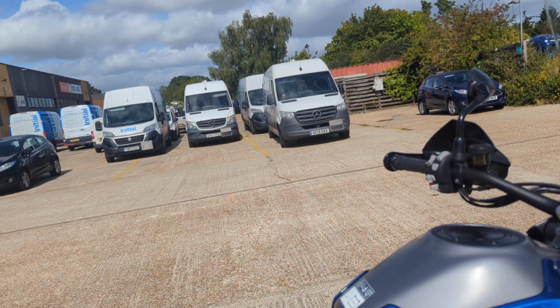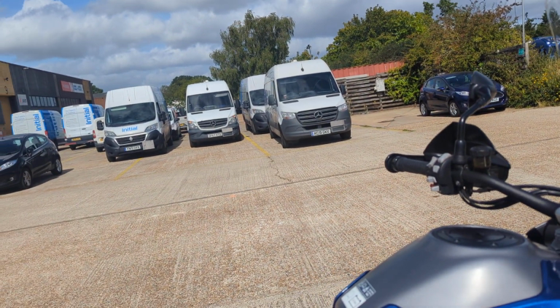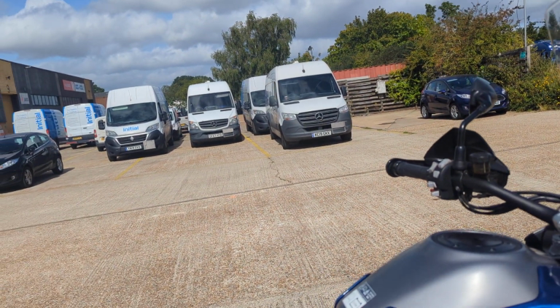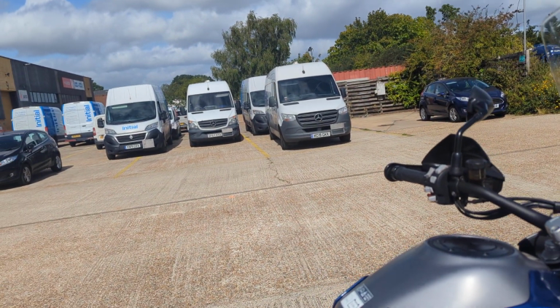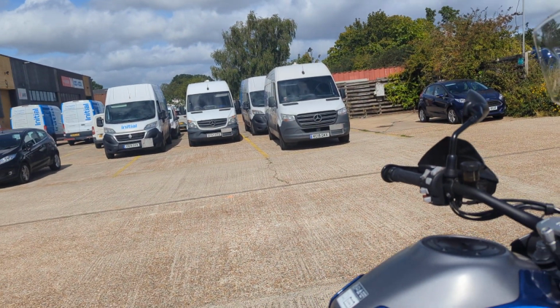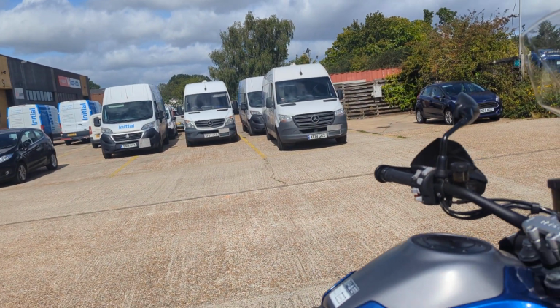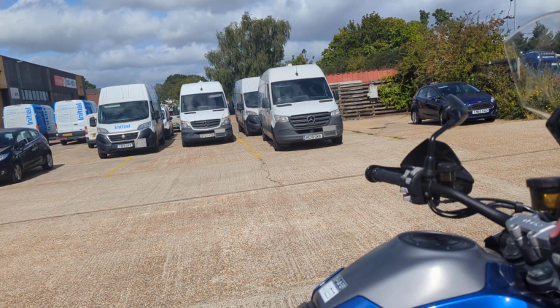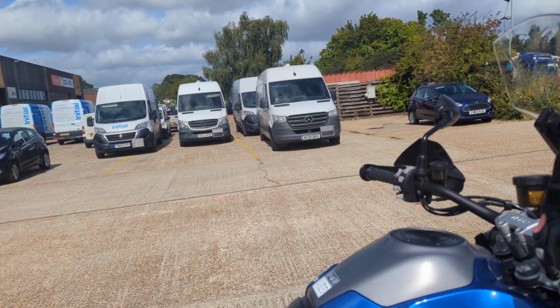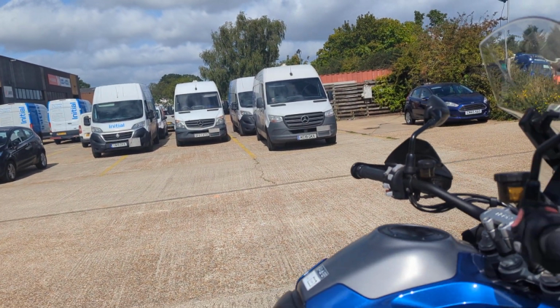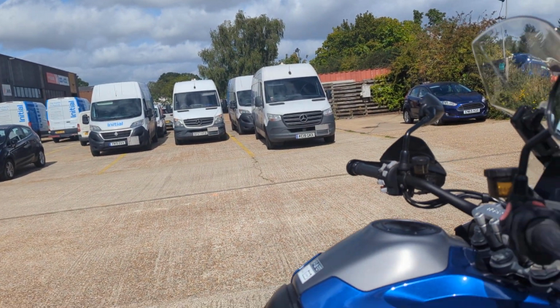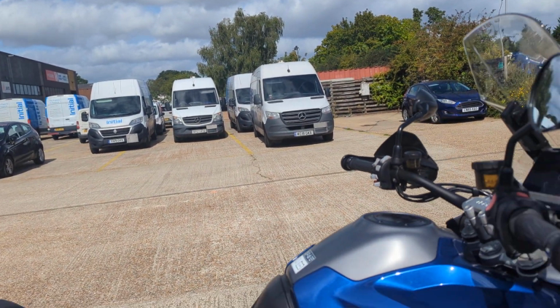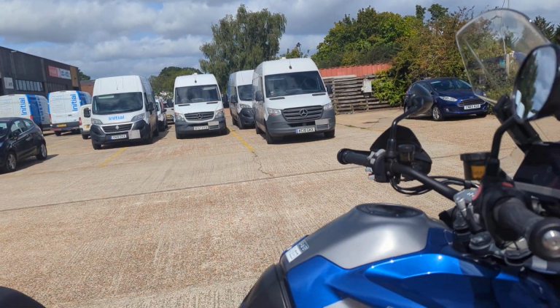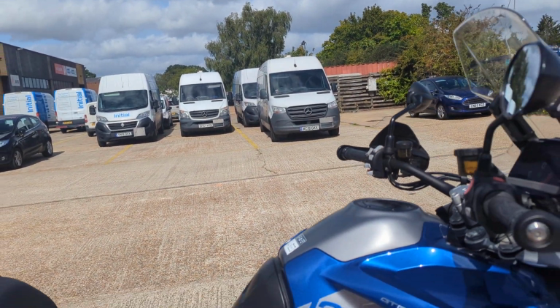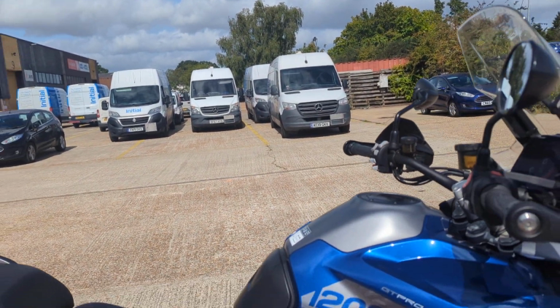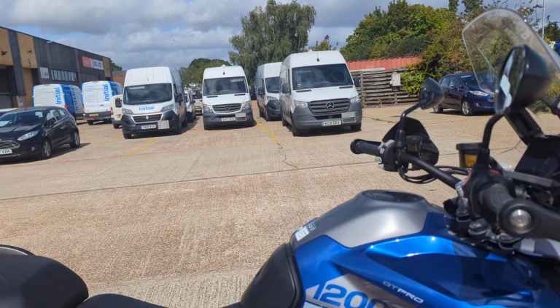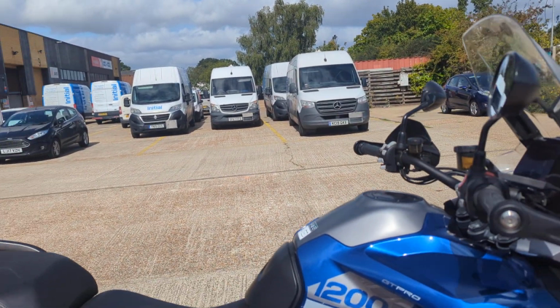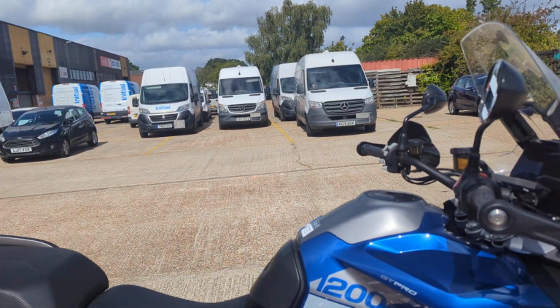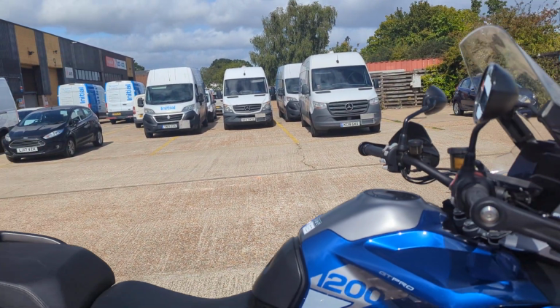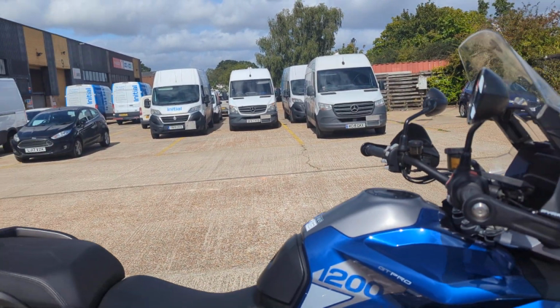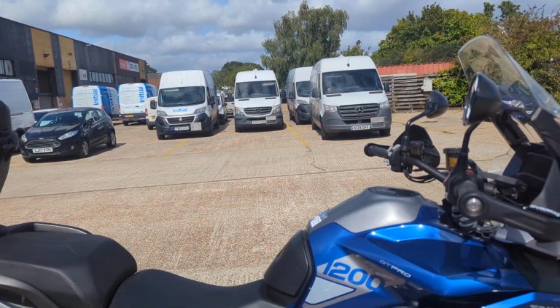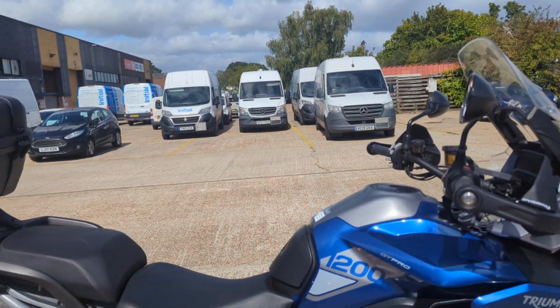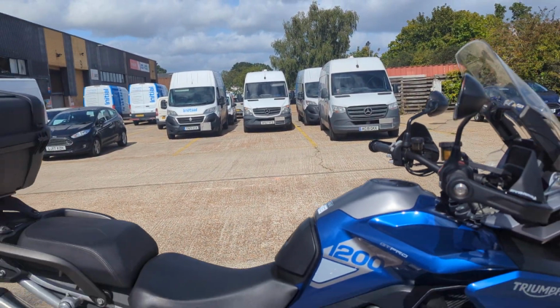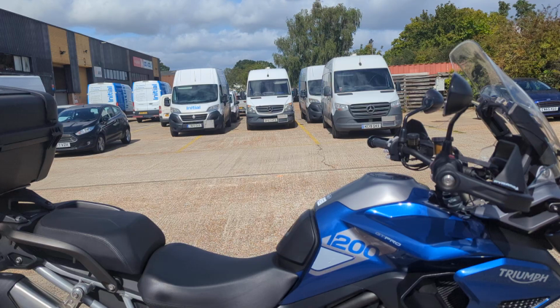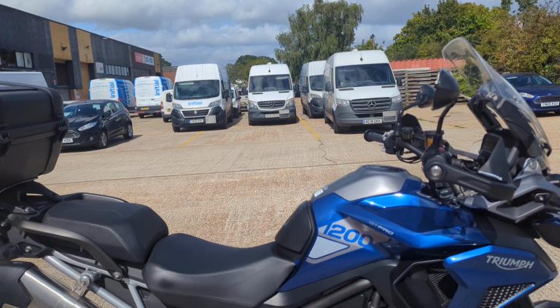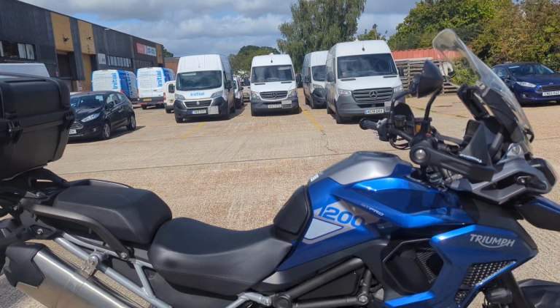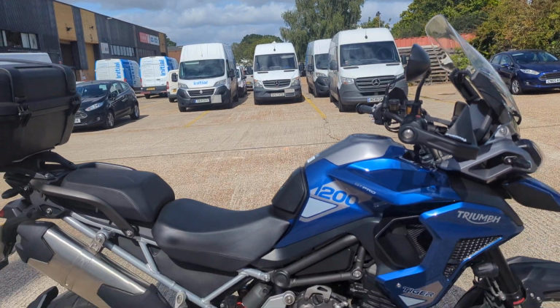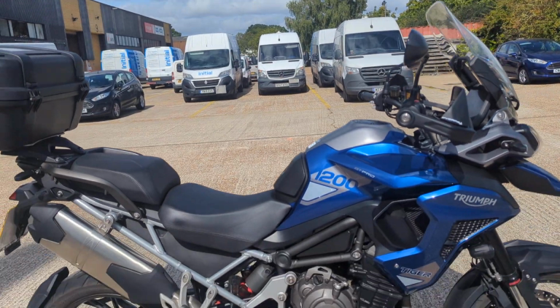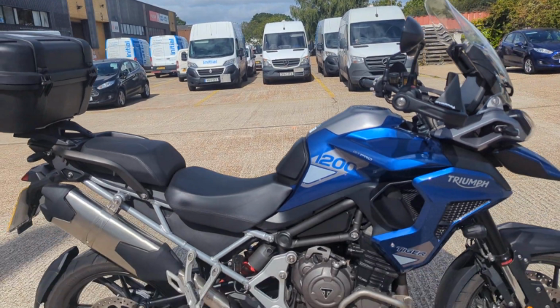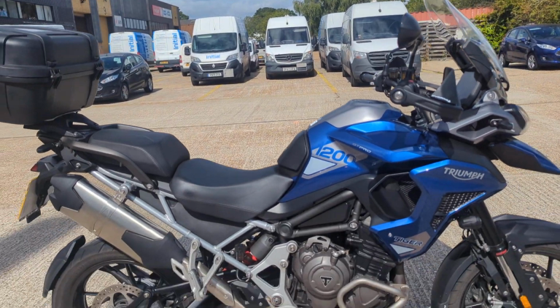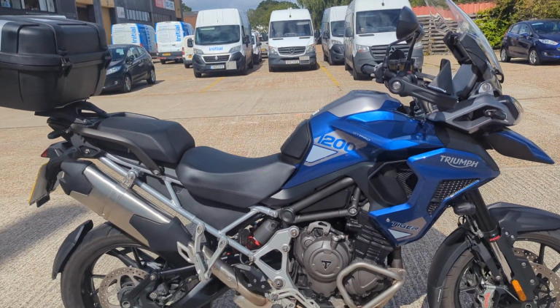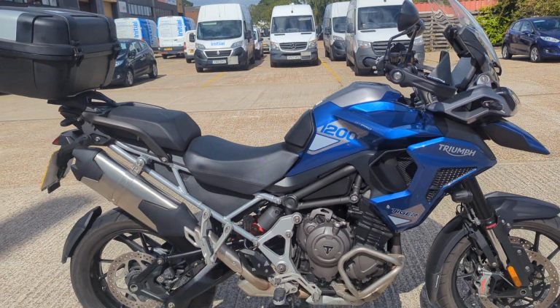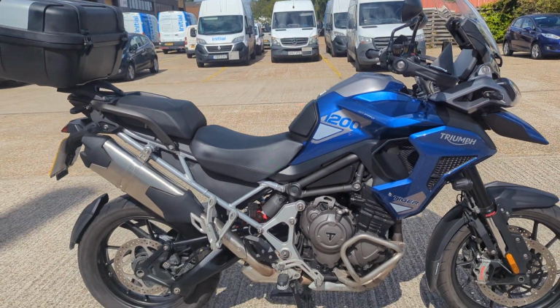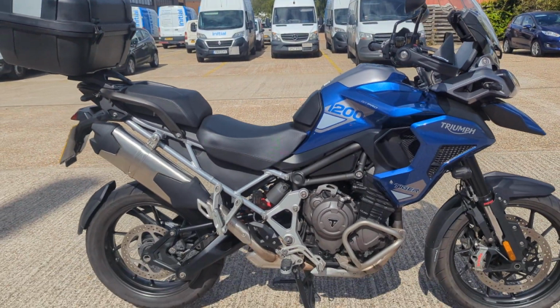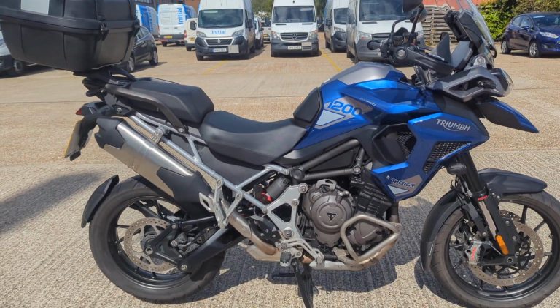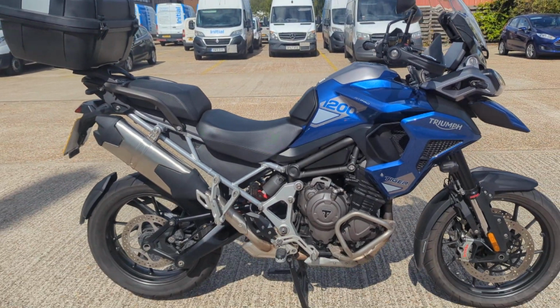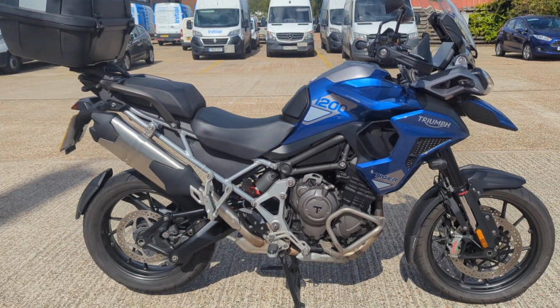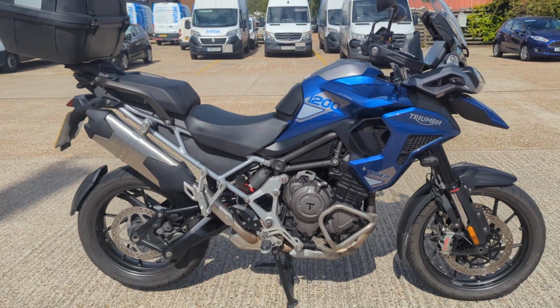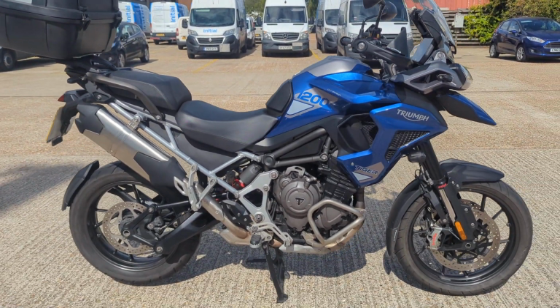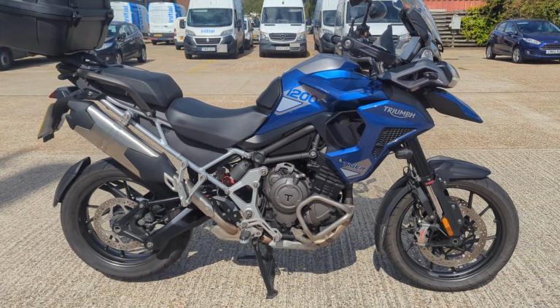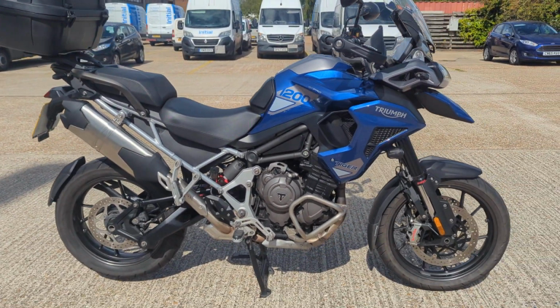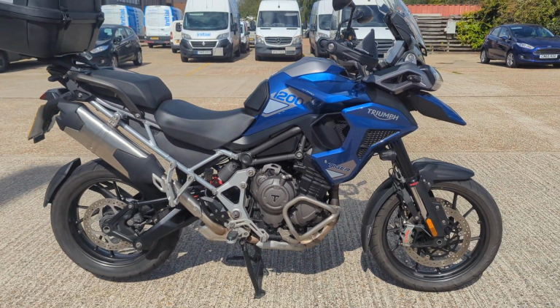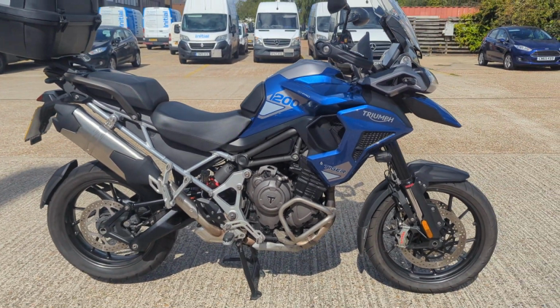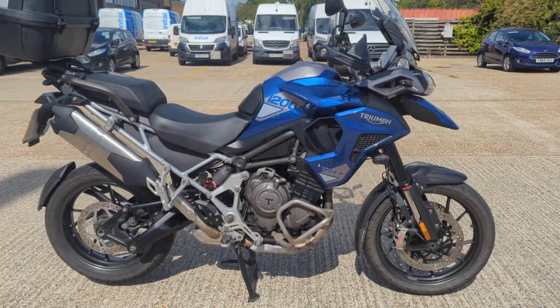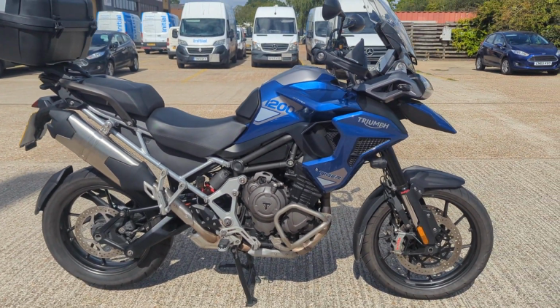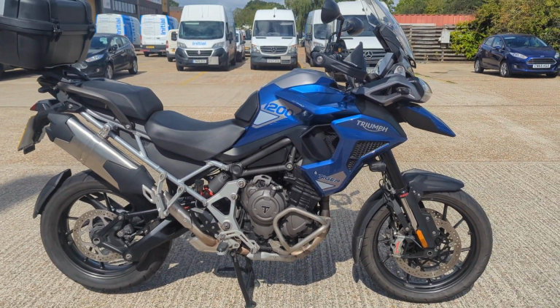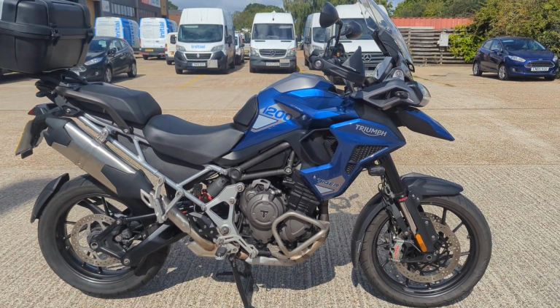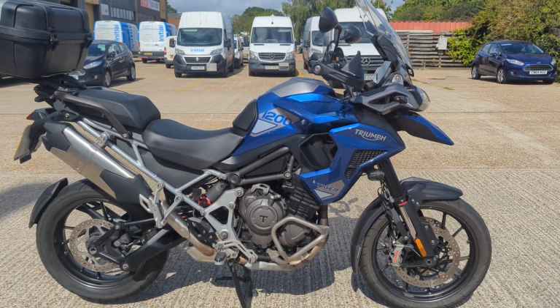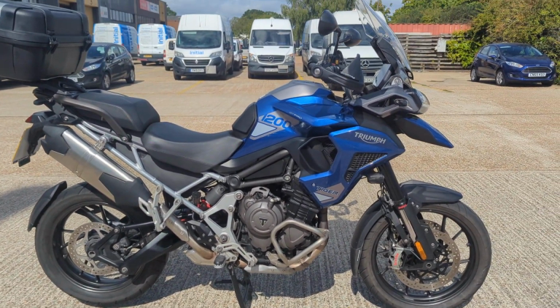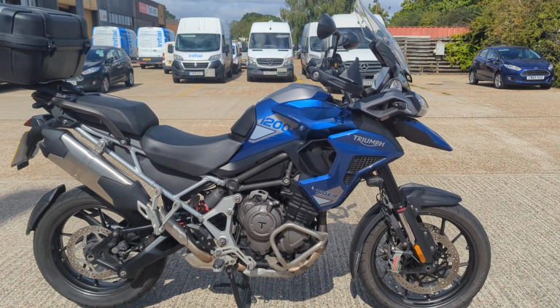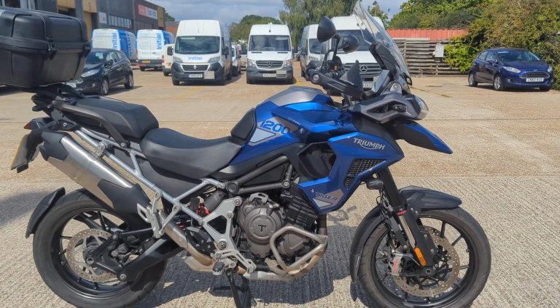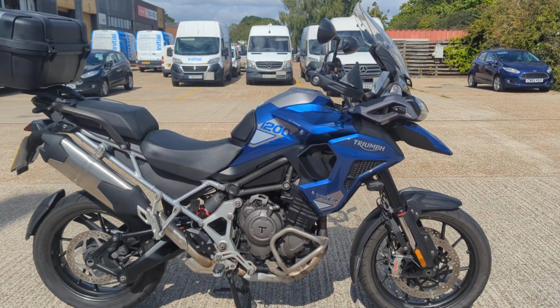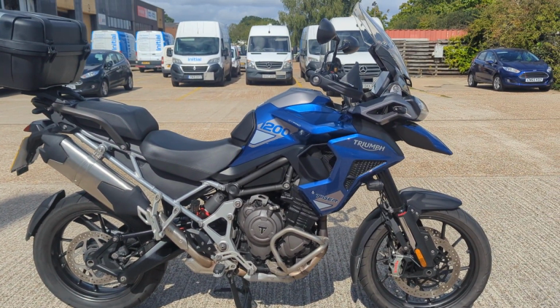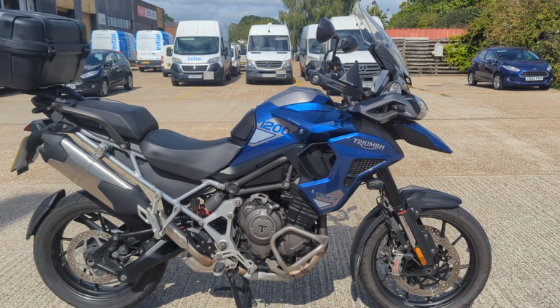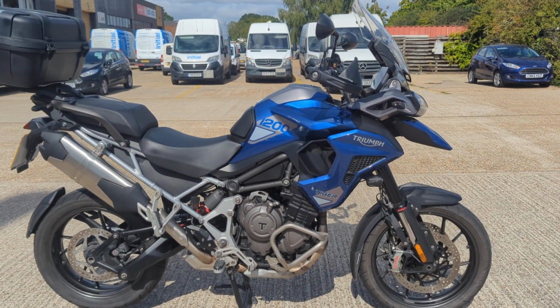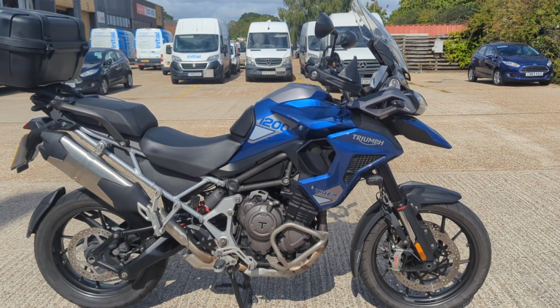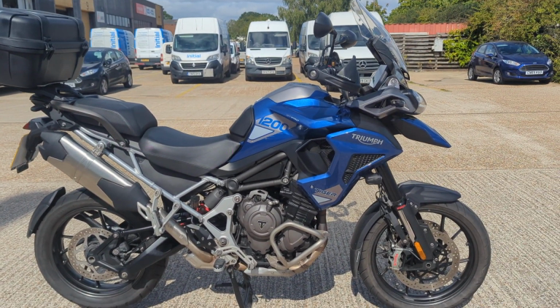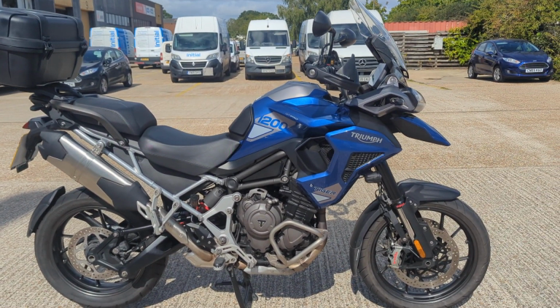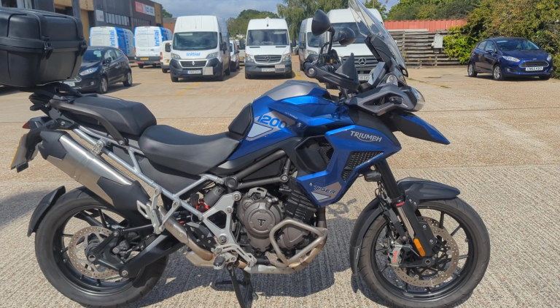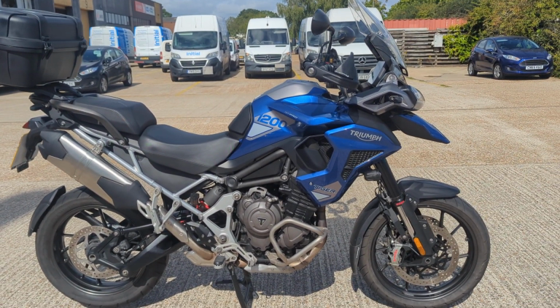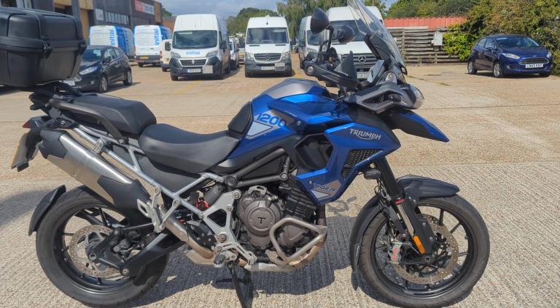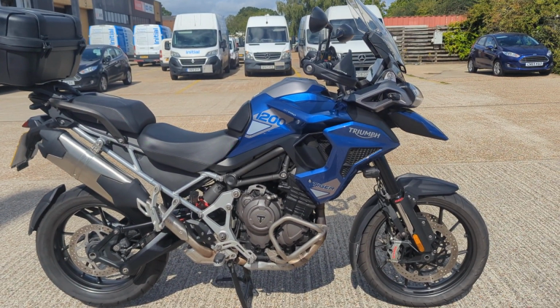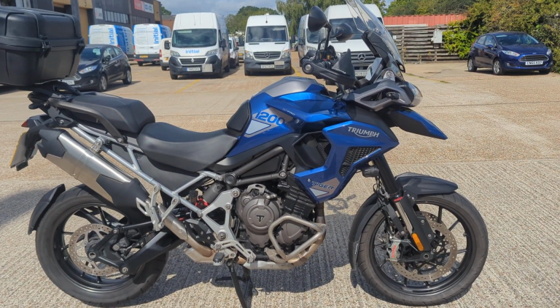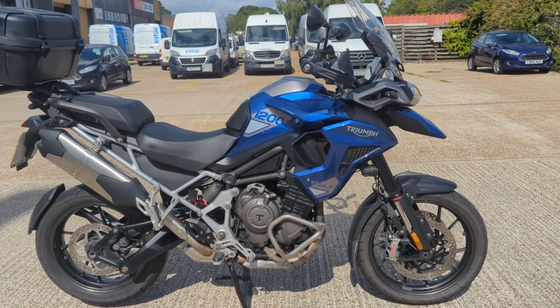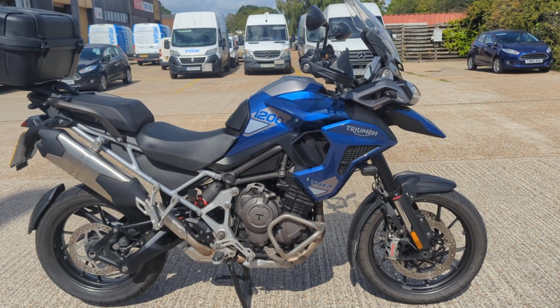Great sounding engine, tiny little marks pointed out. I would say a bit of a bargain.